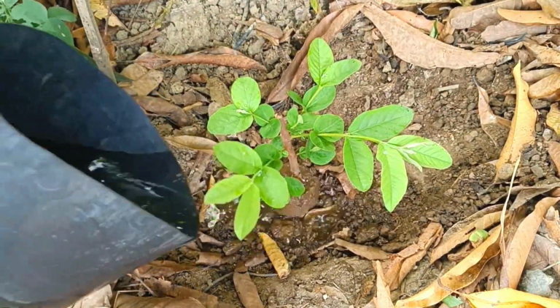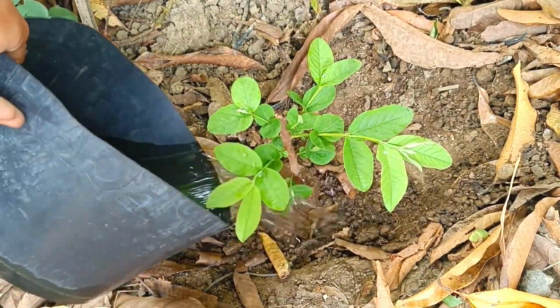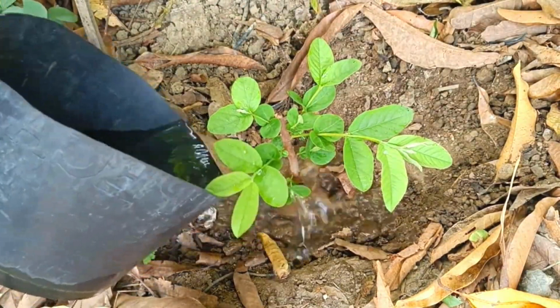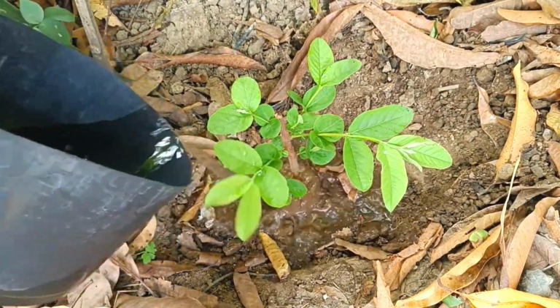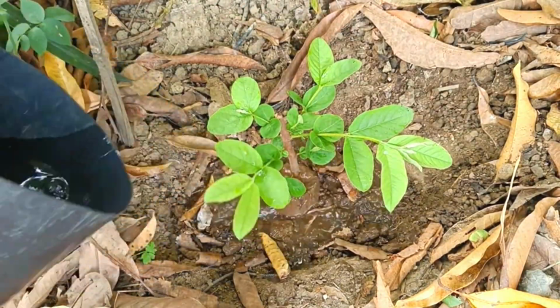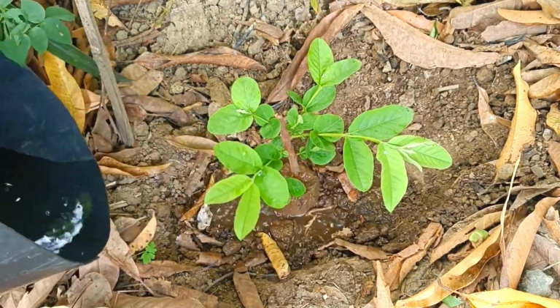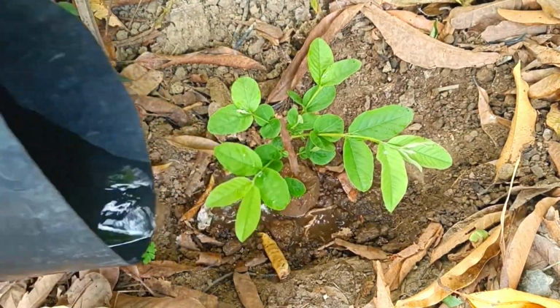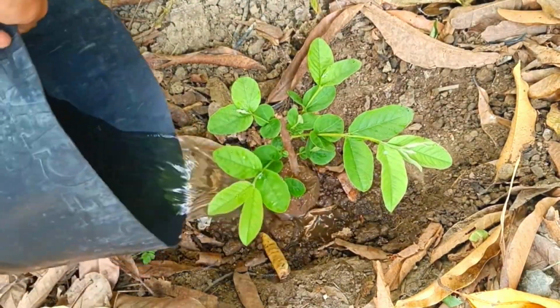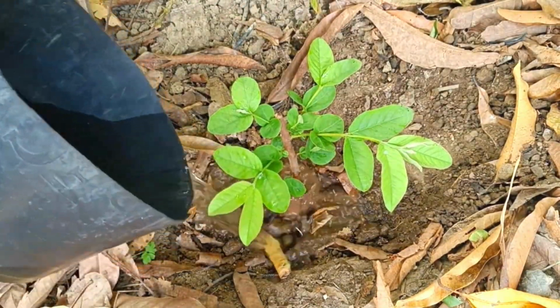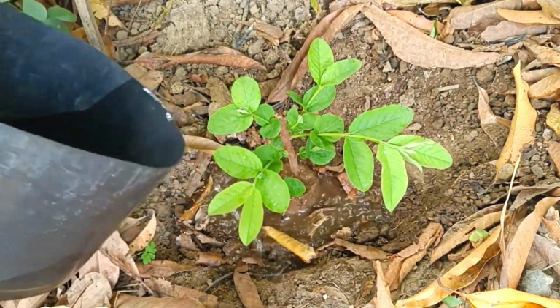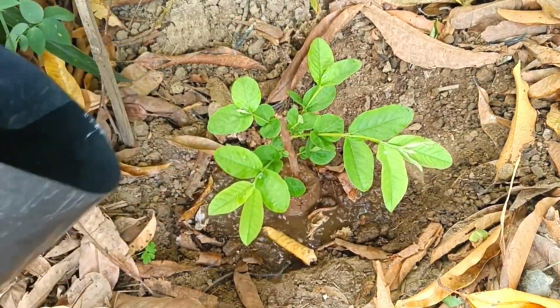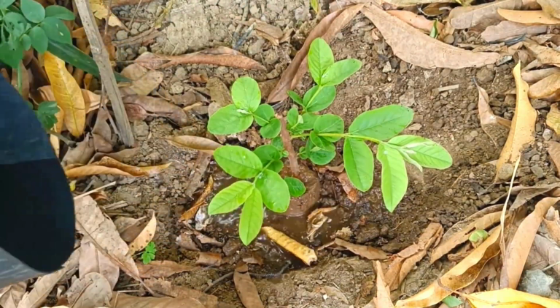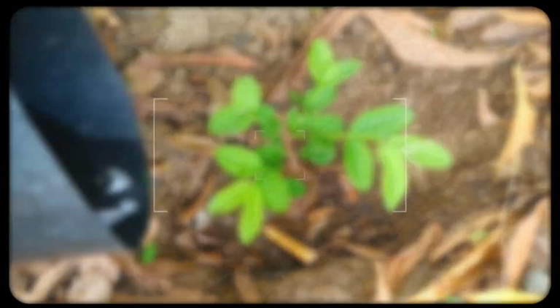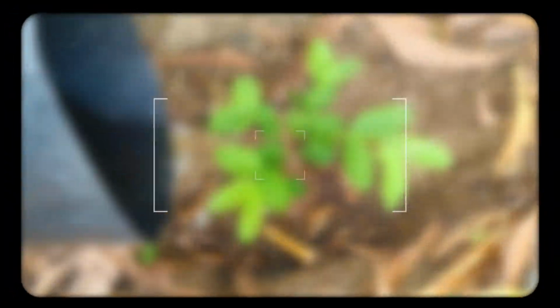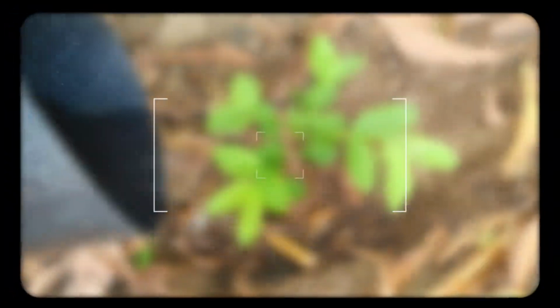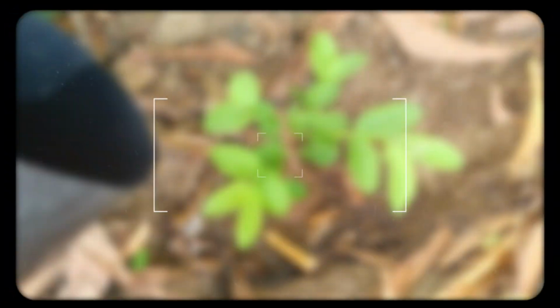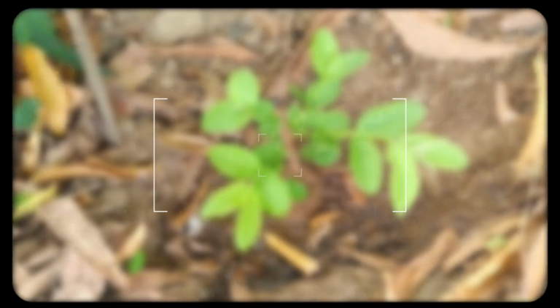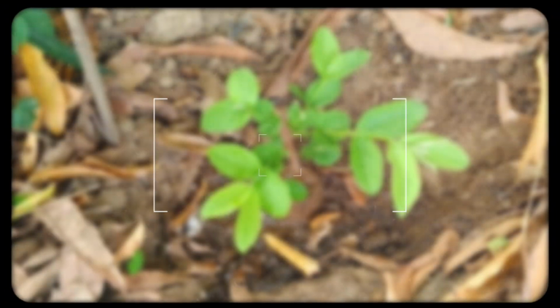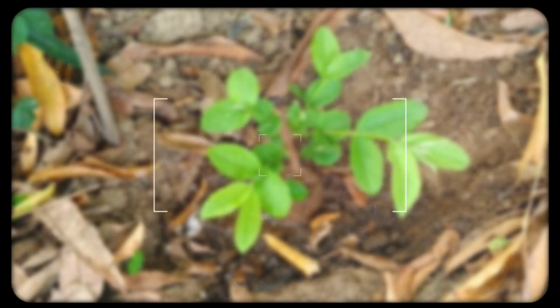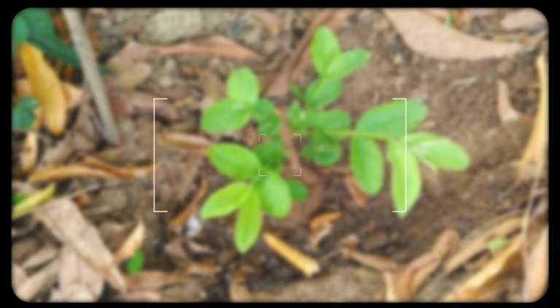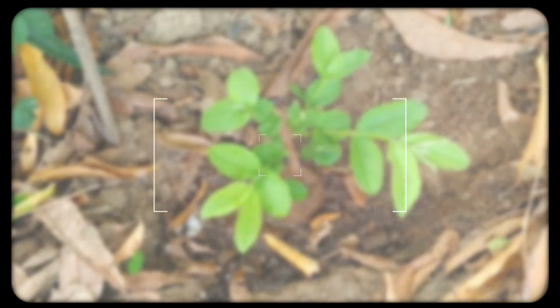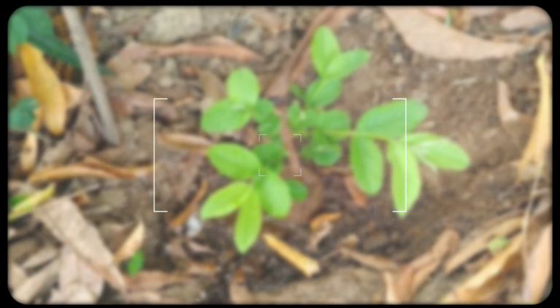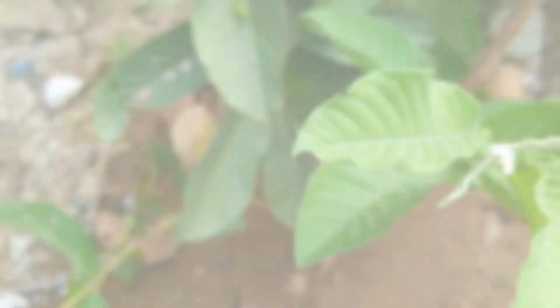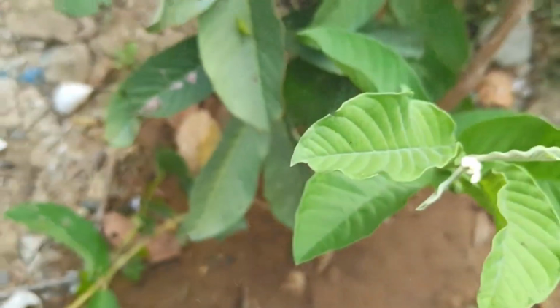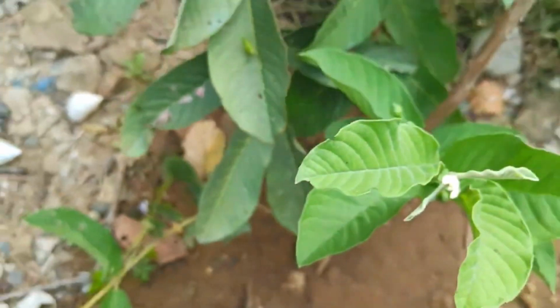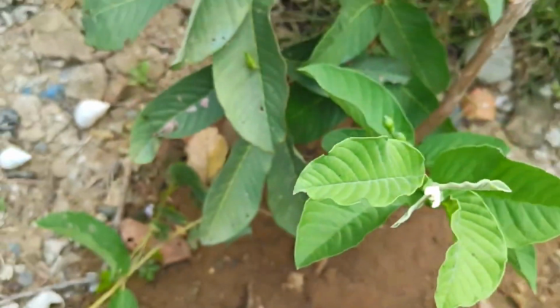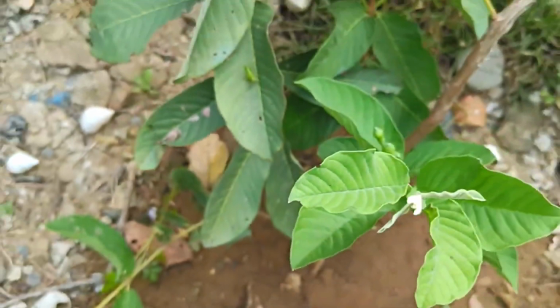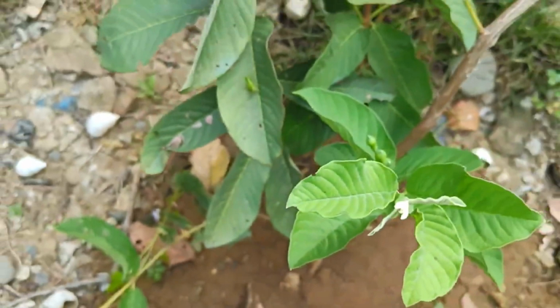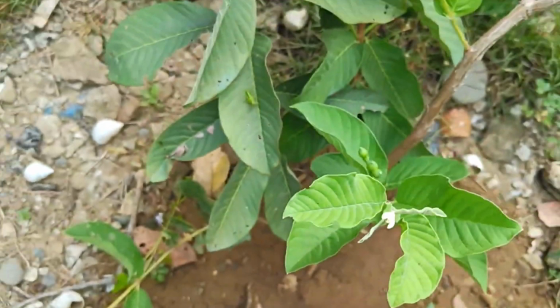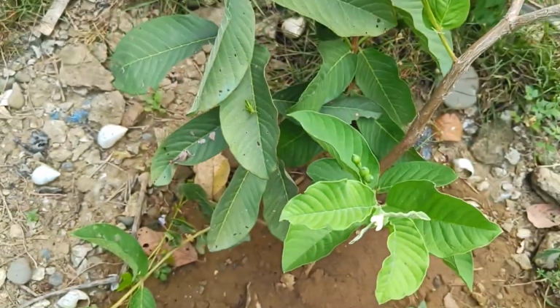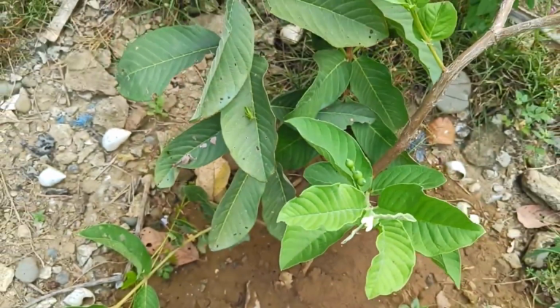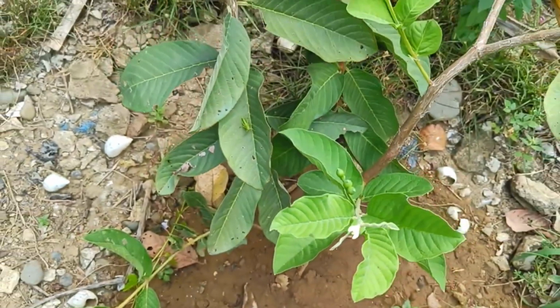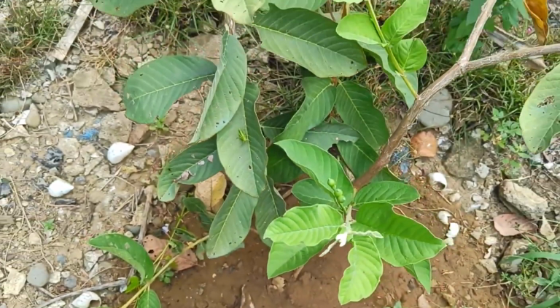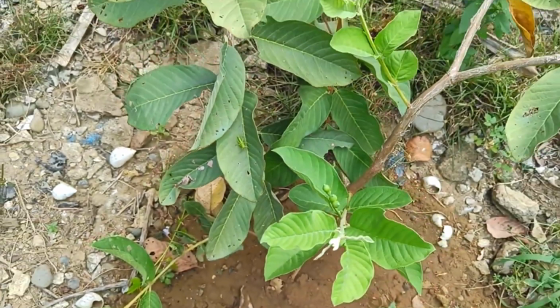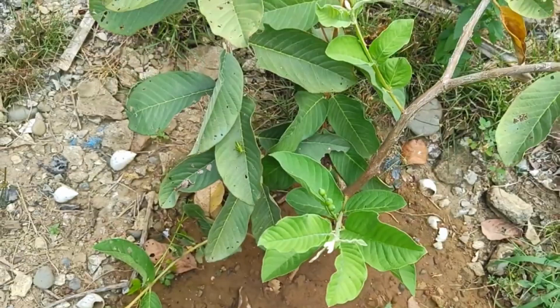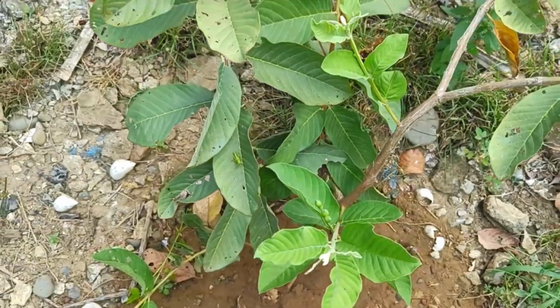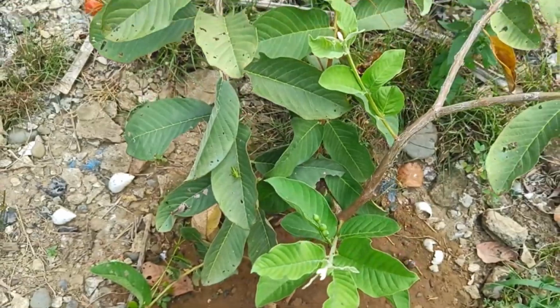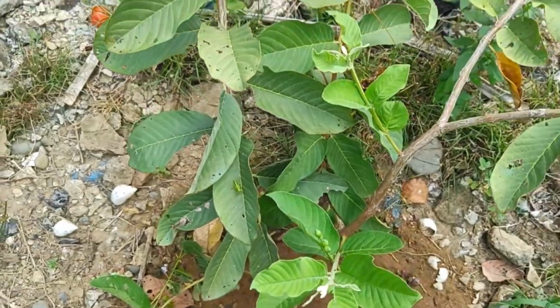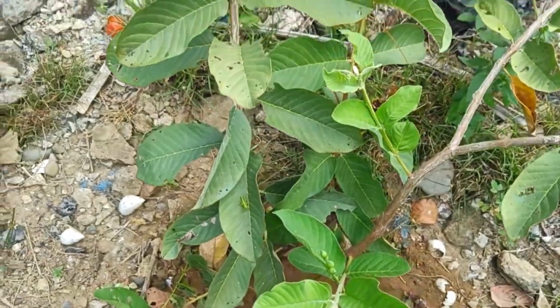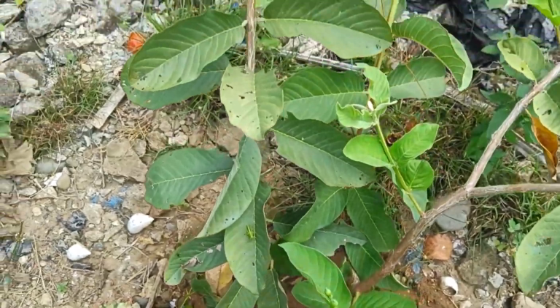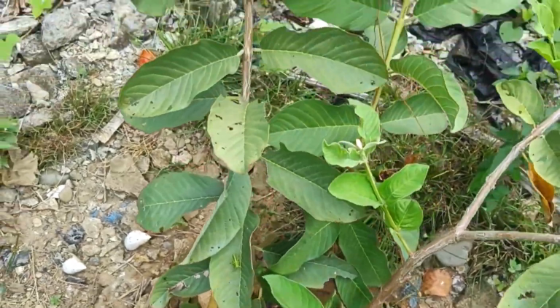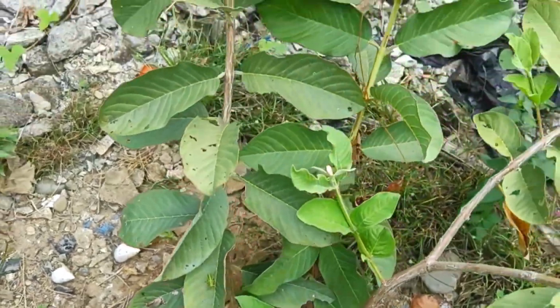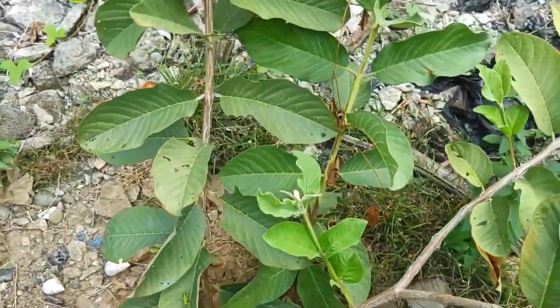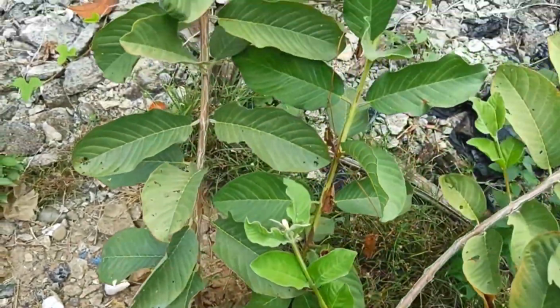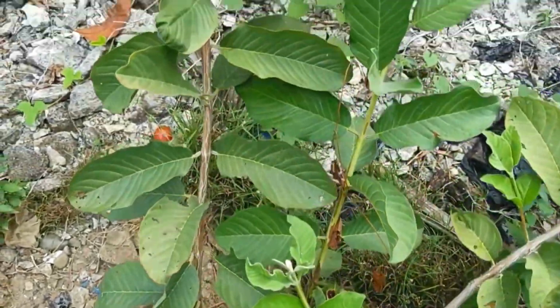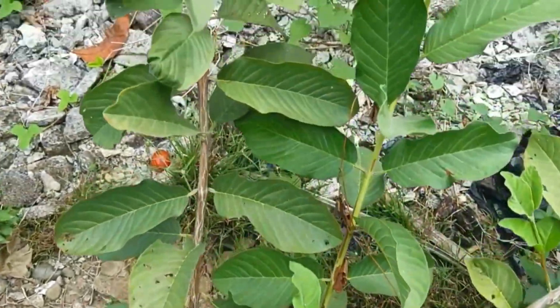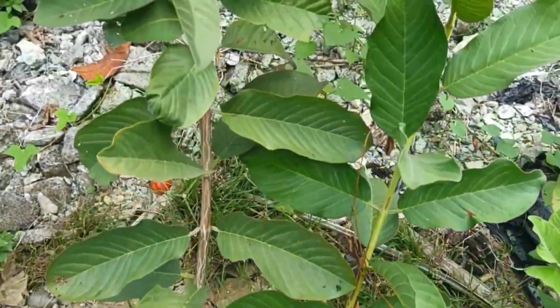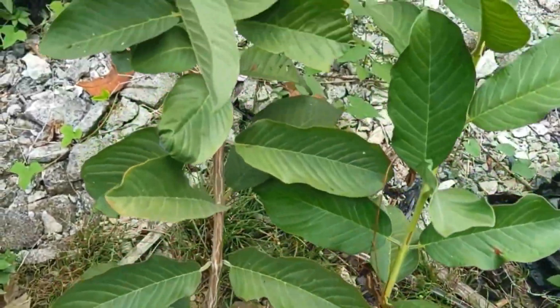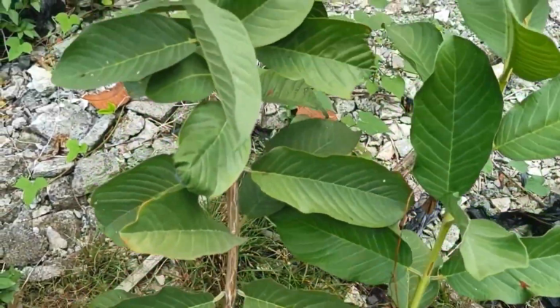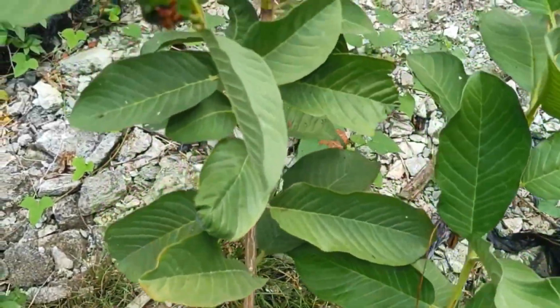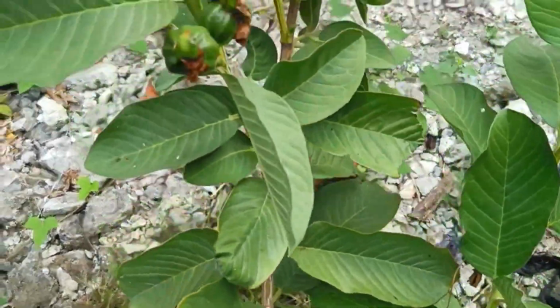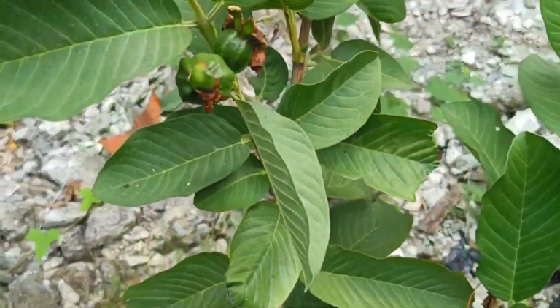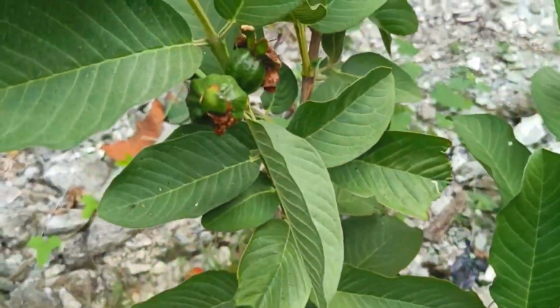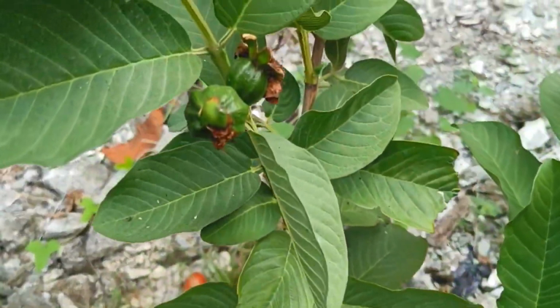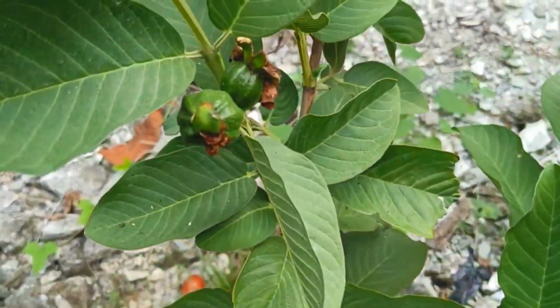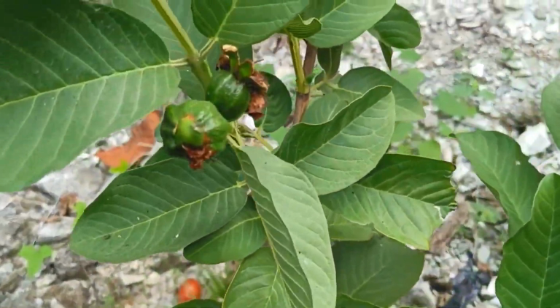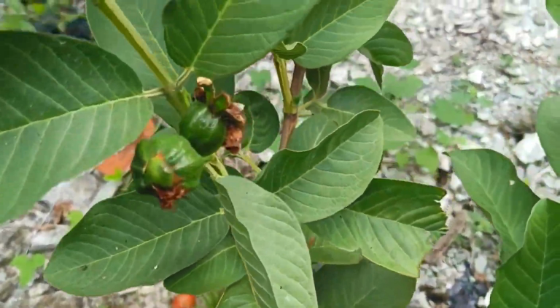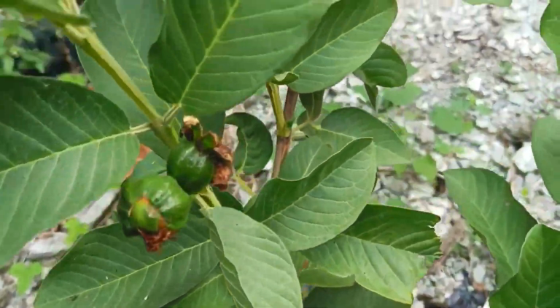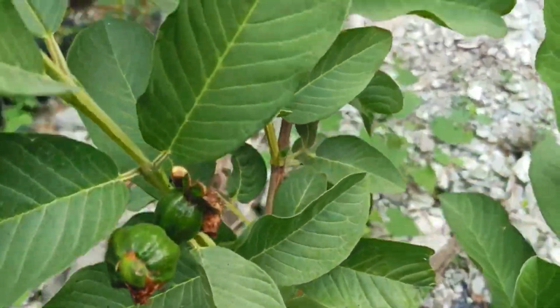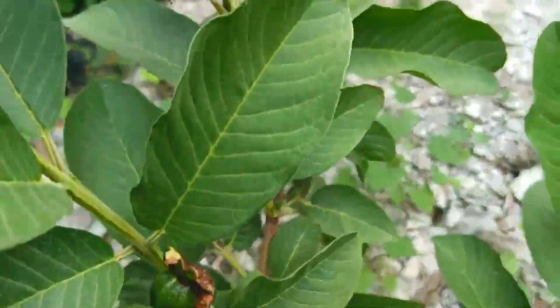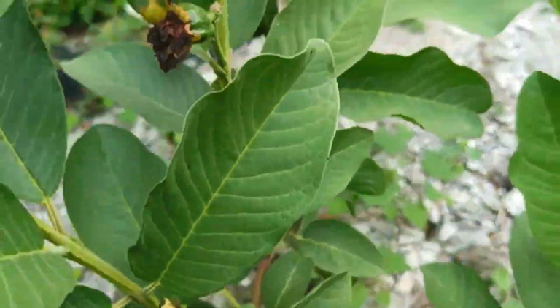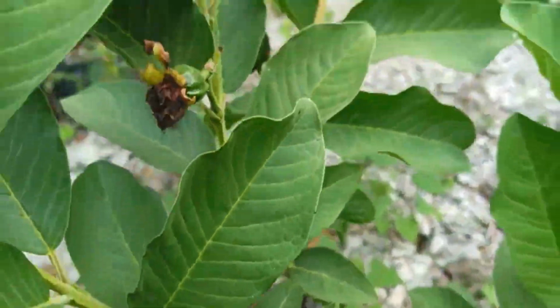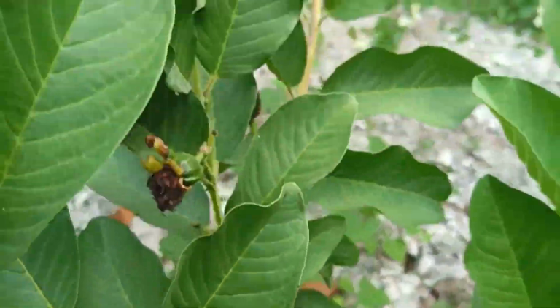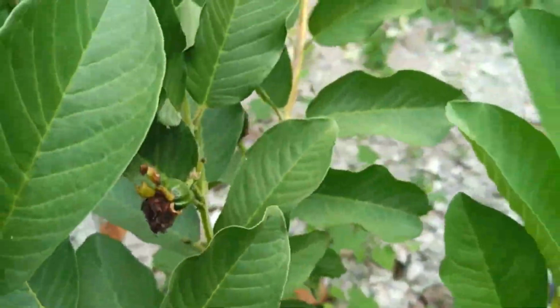Rooting and Transplanting: After a few weeks, new growth should appear, indicating root development.